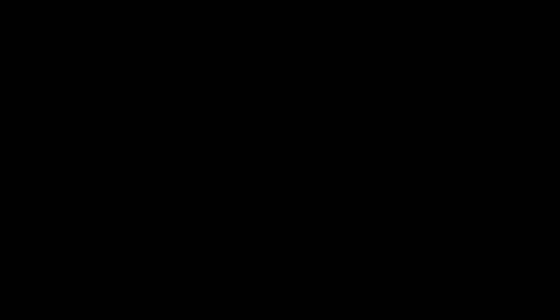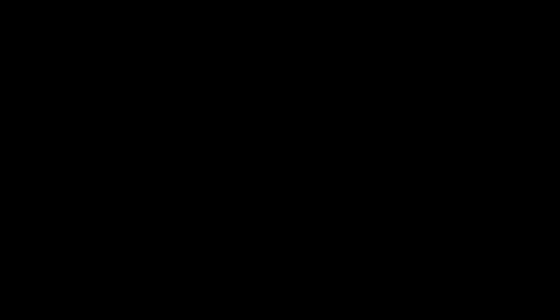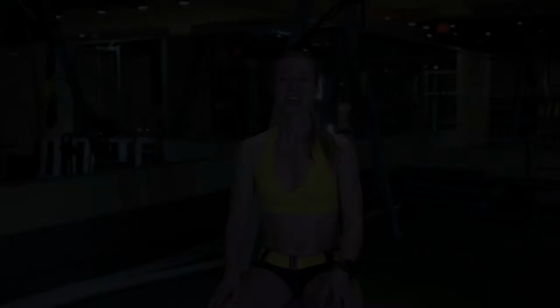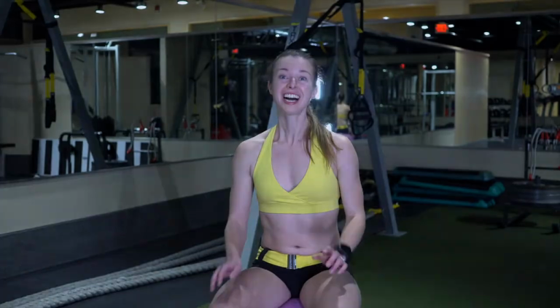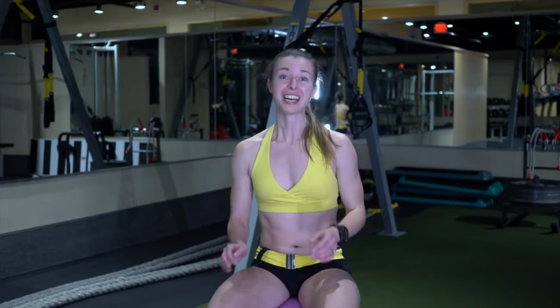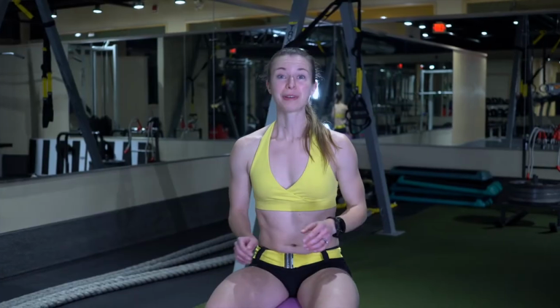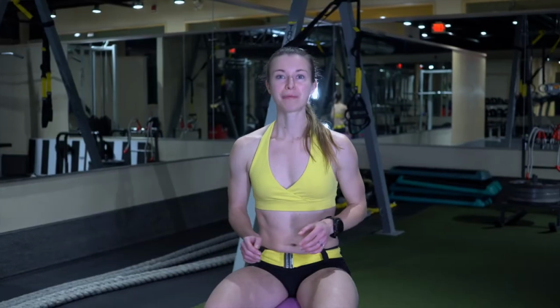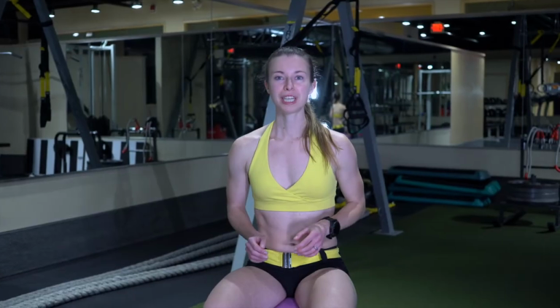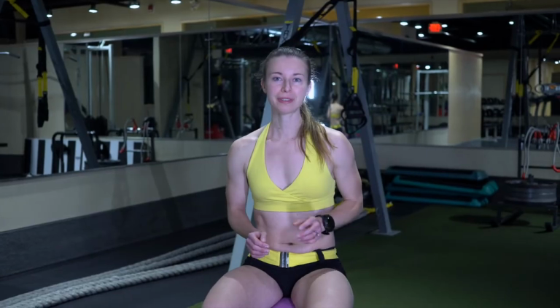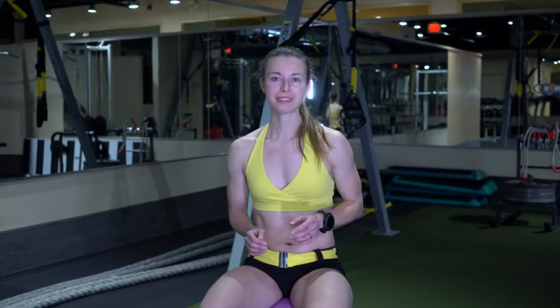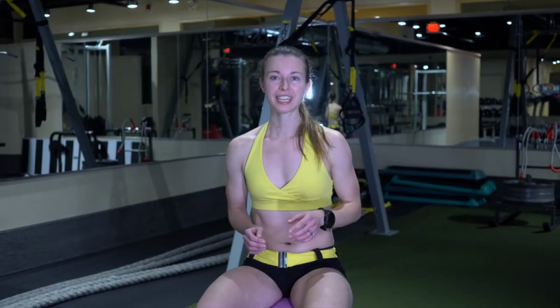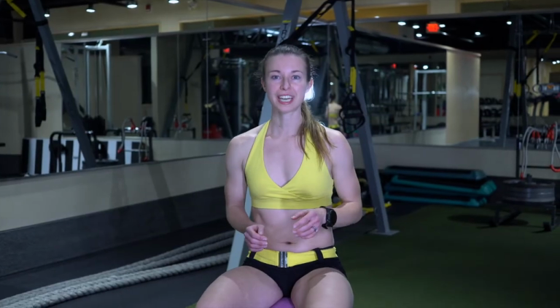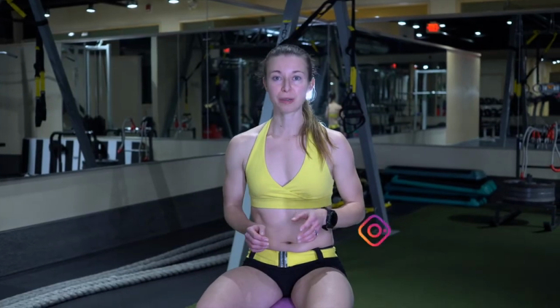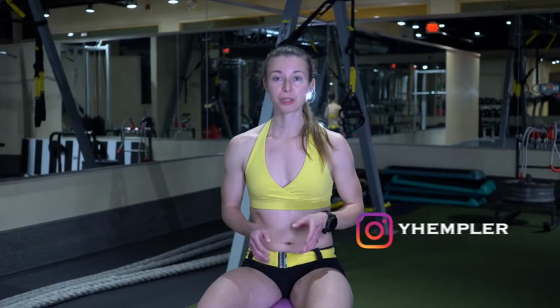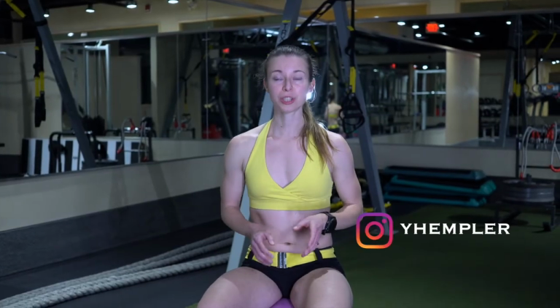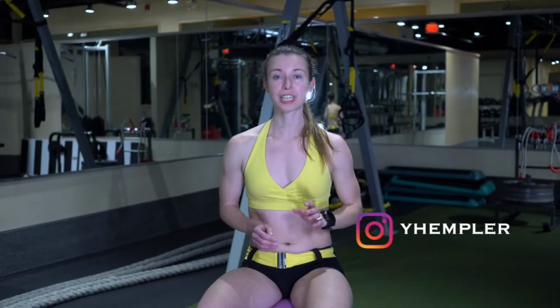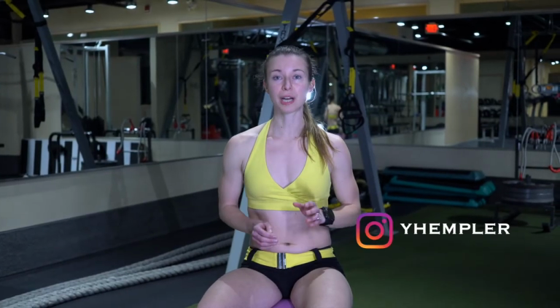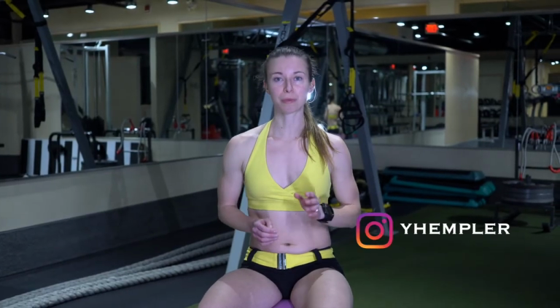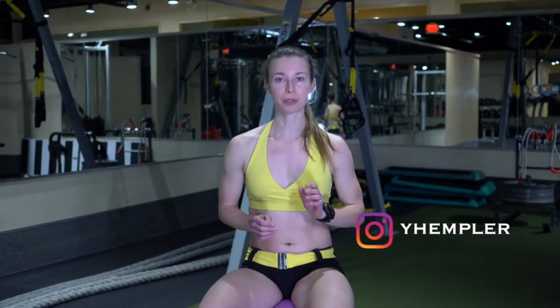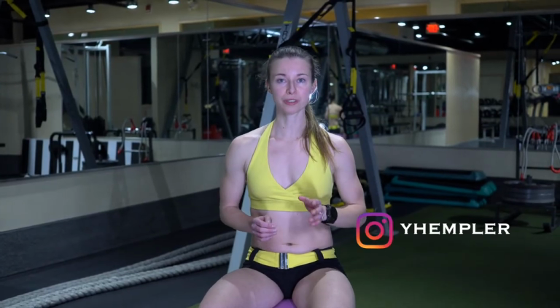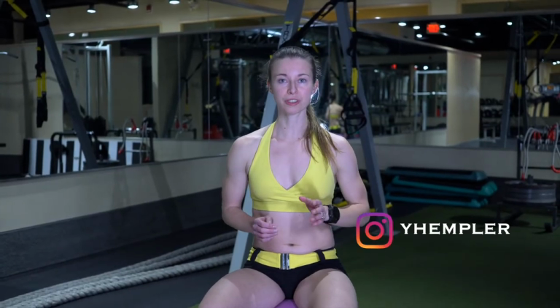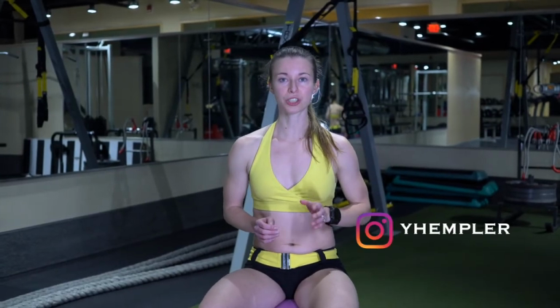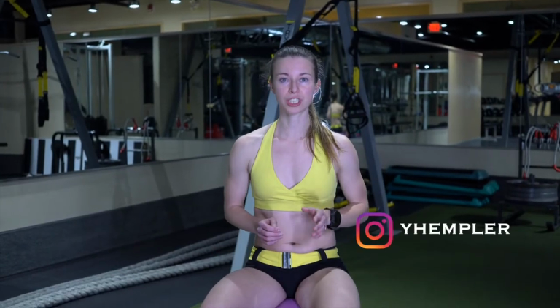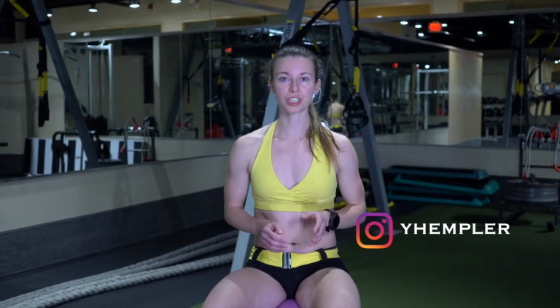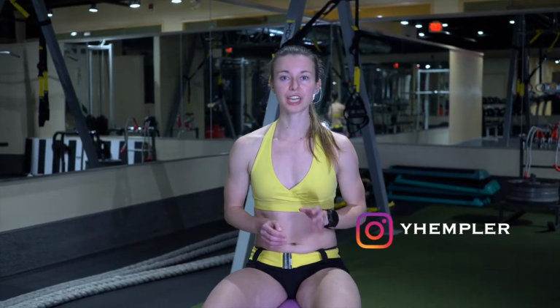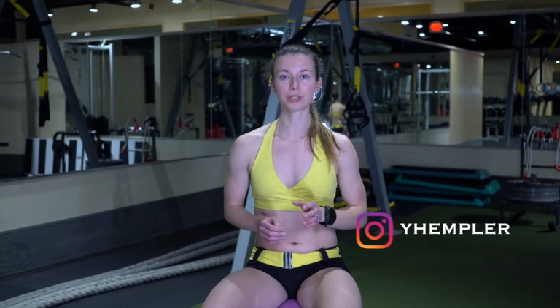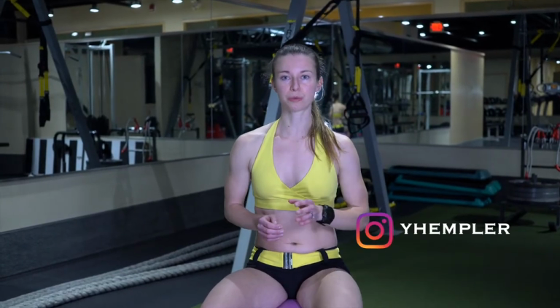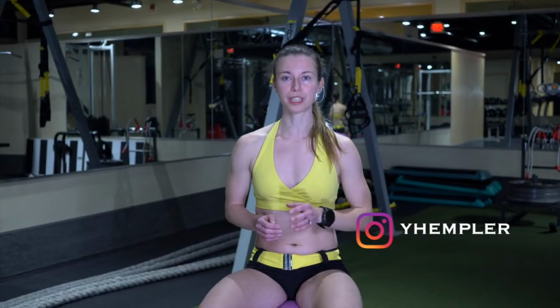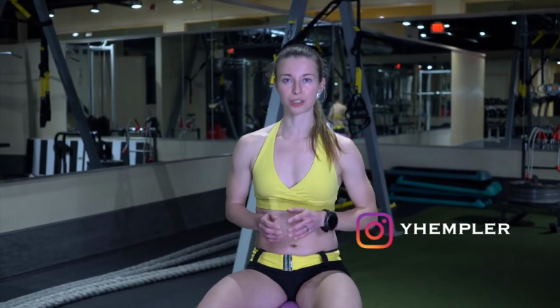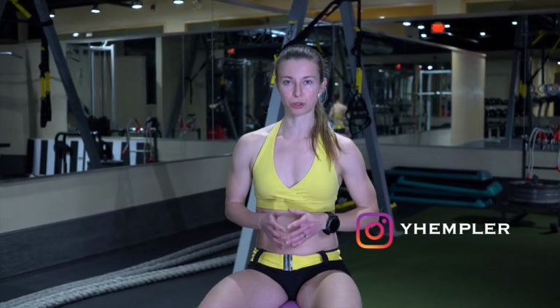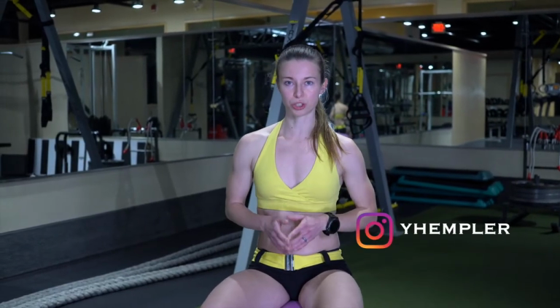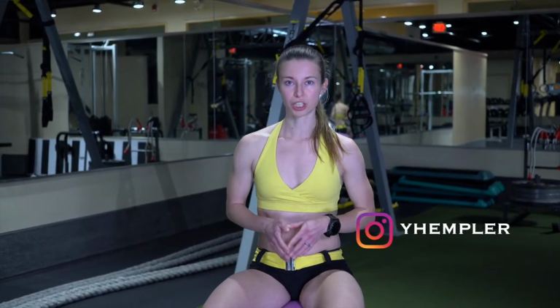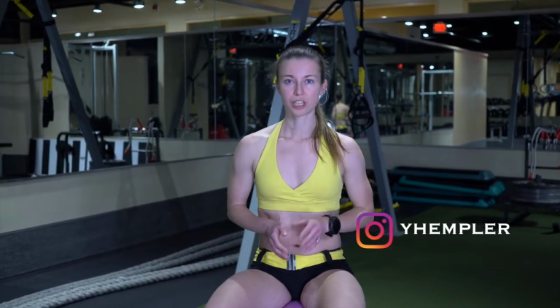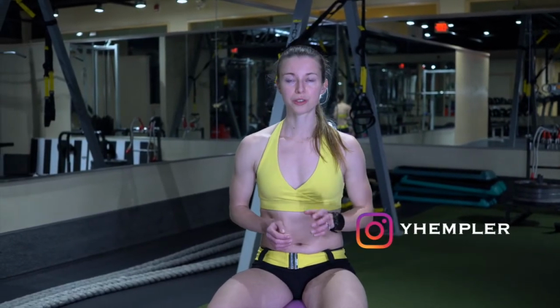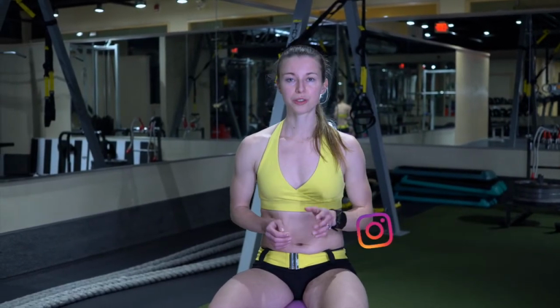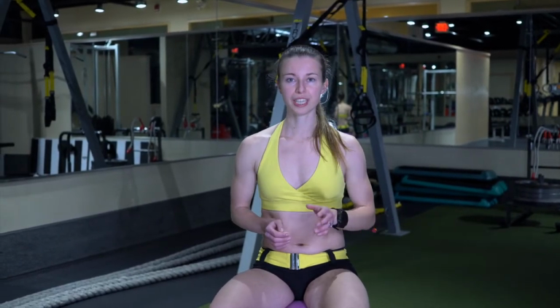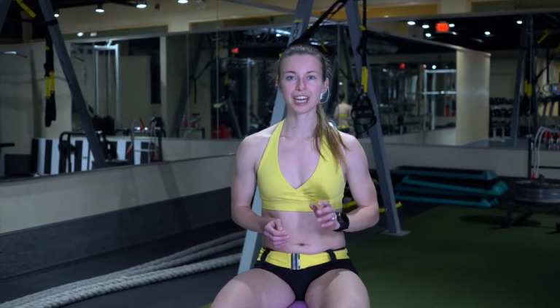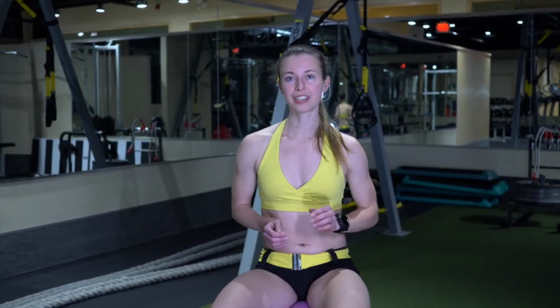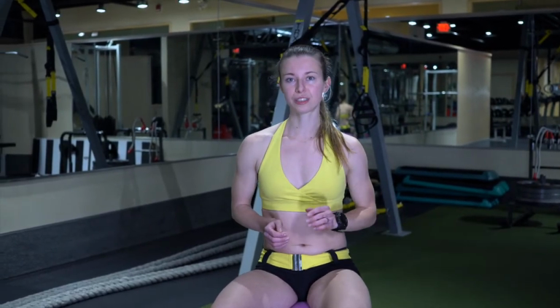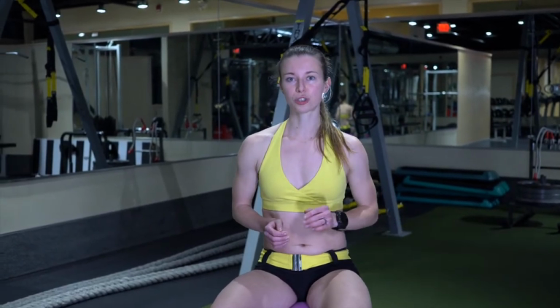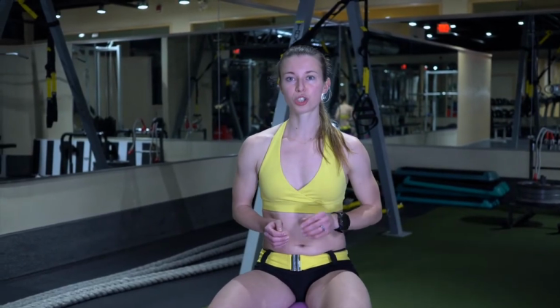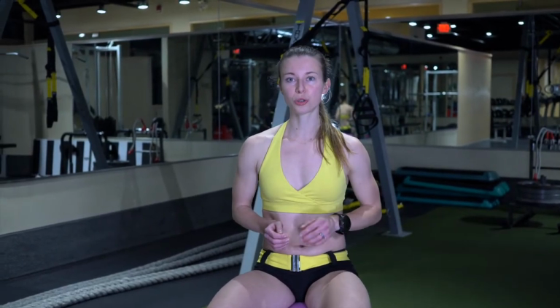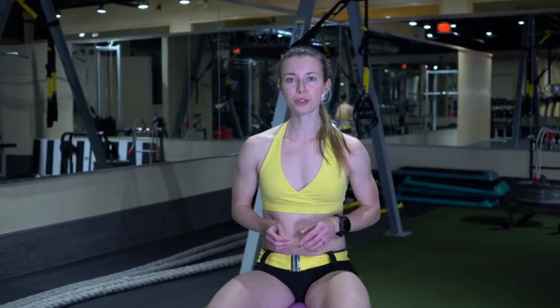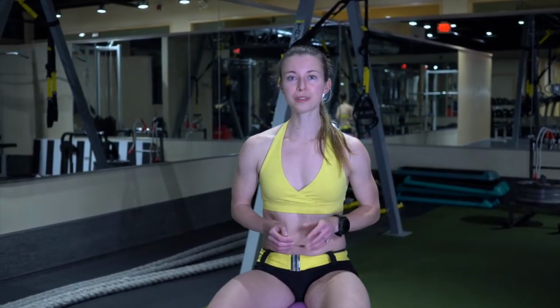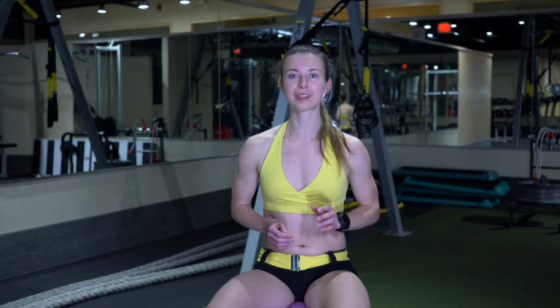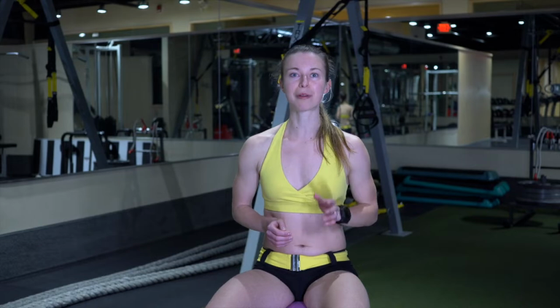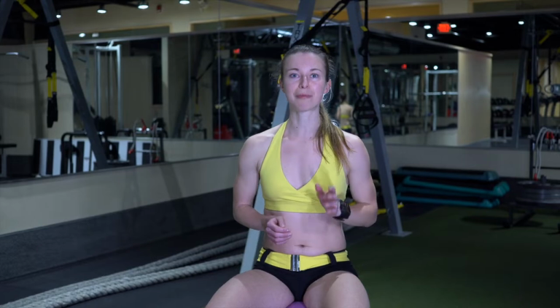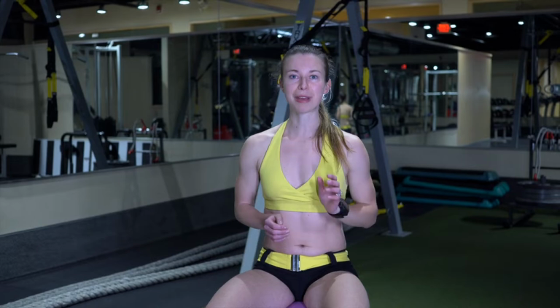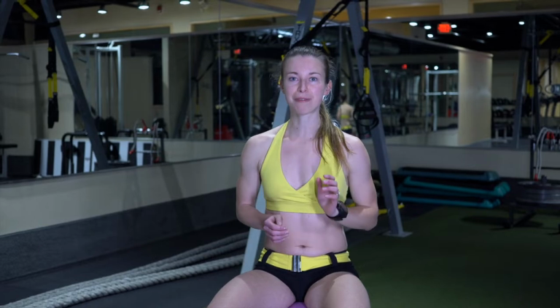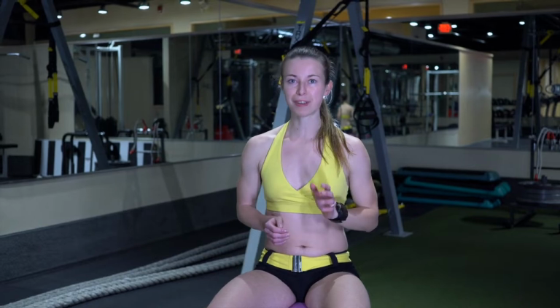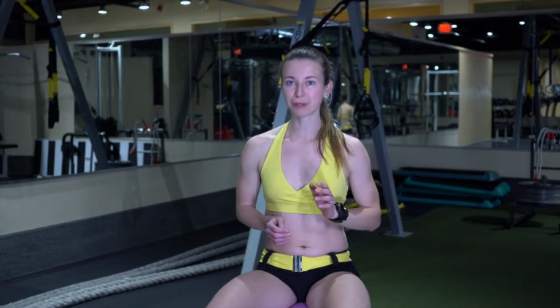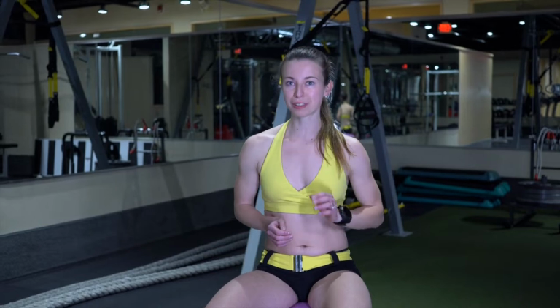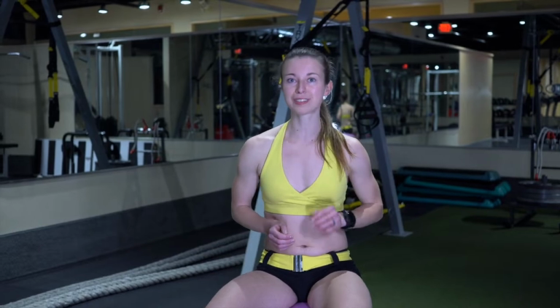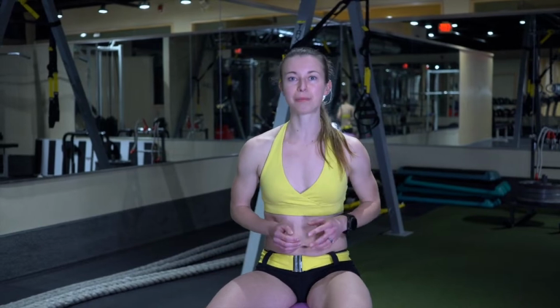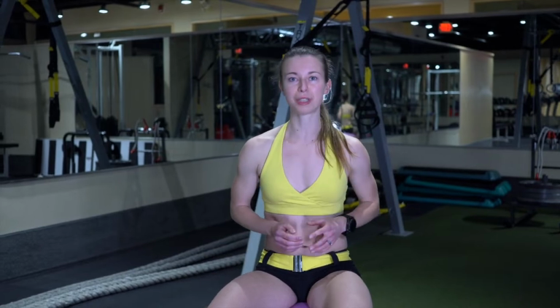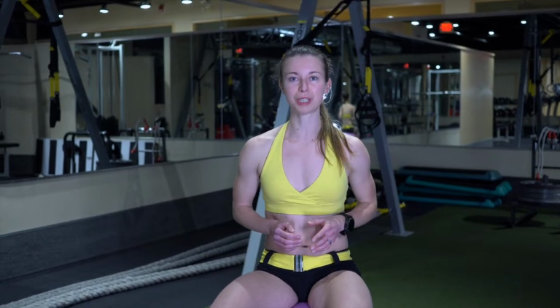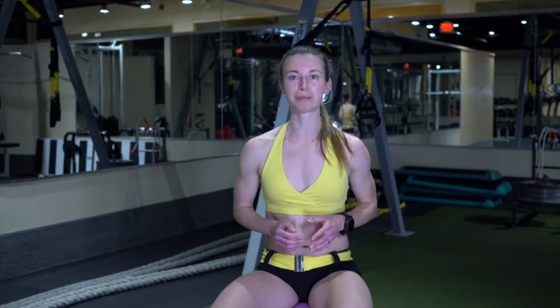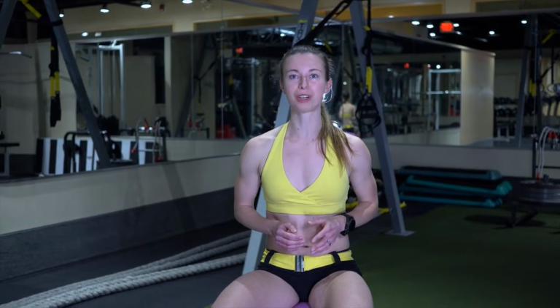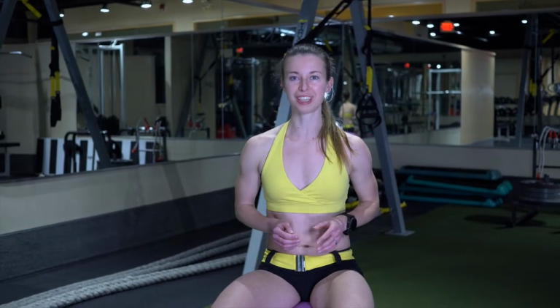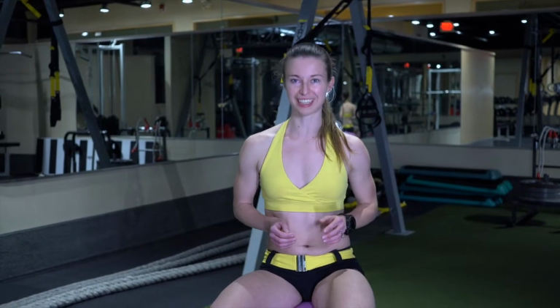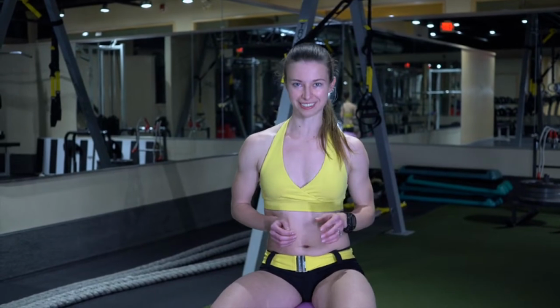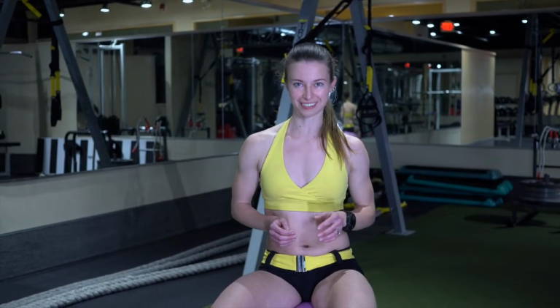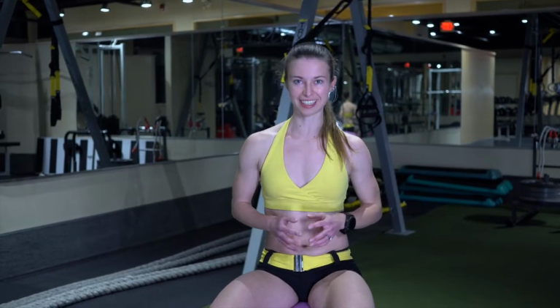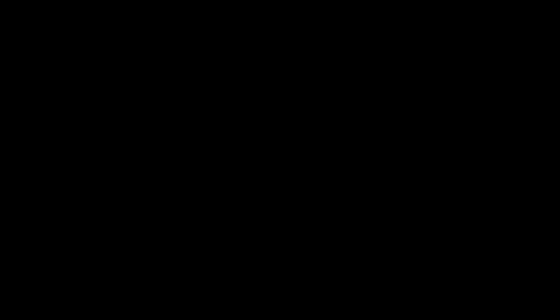Hi, my name is Diana Hembler and I'm a personal trainer and running coach. Today I'd like to show you some of my favorite stability ball exercises.